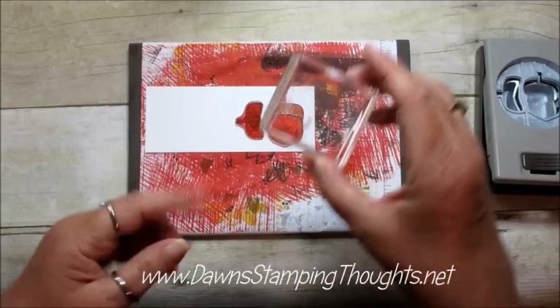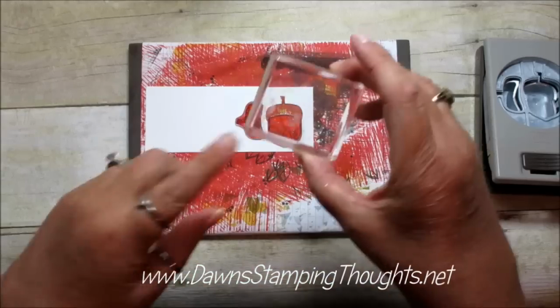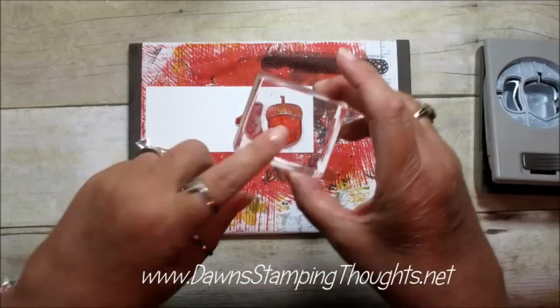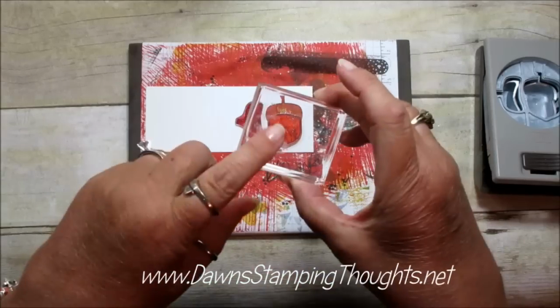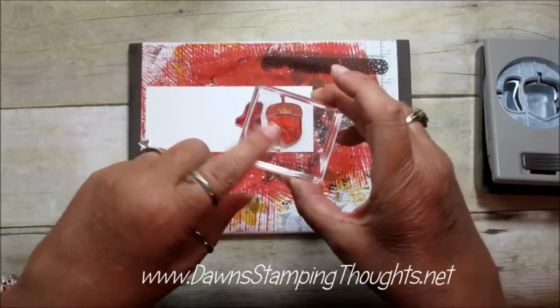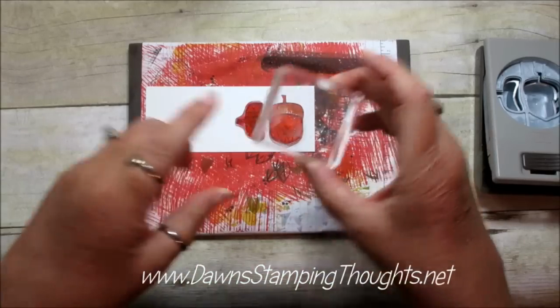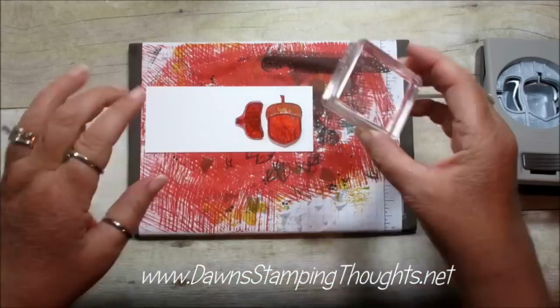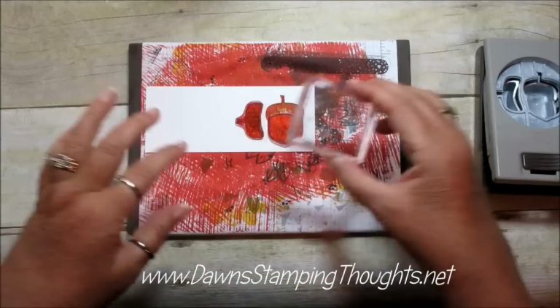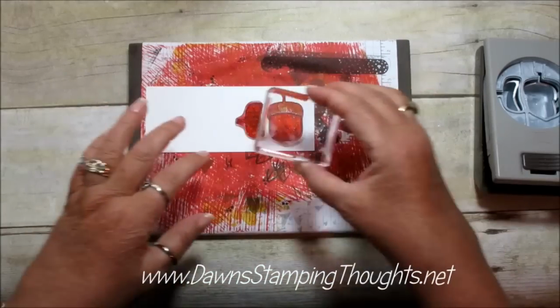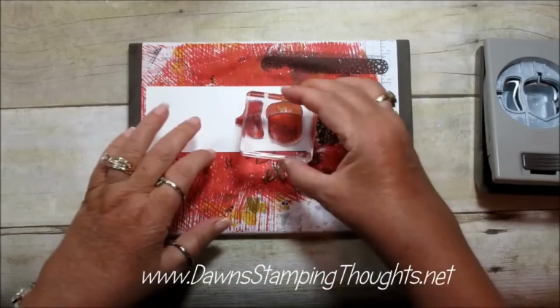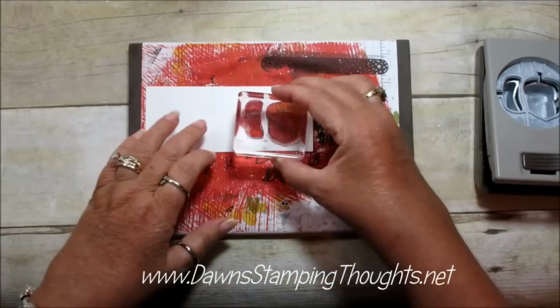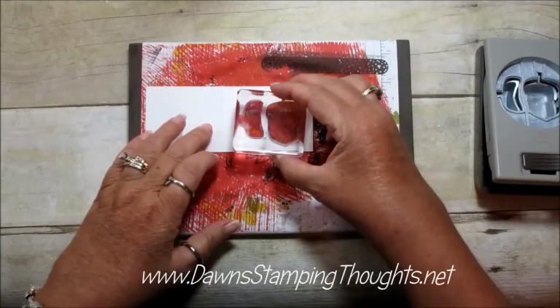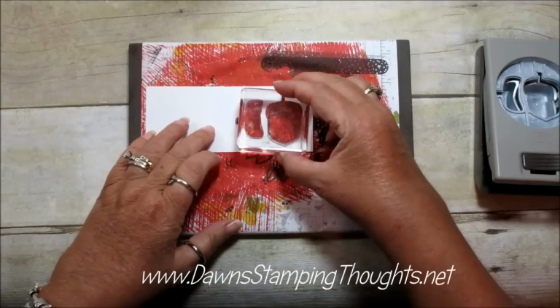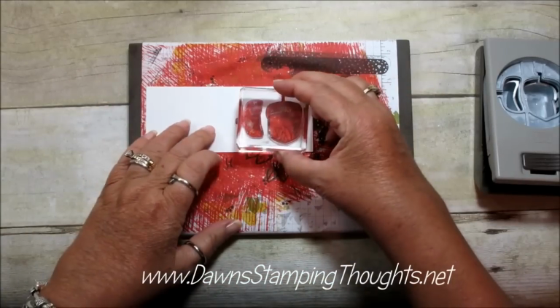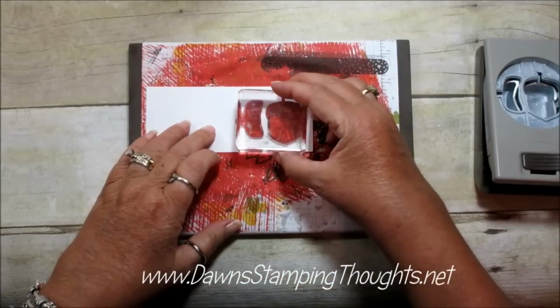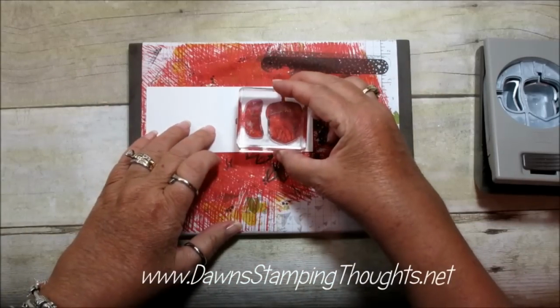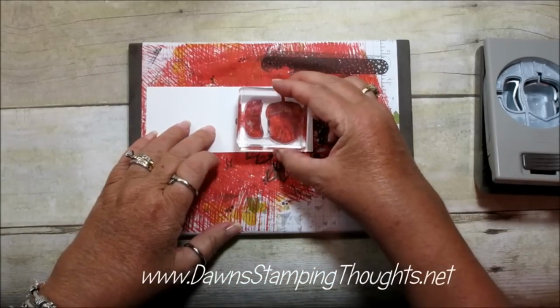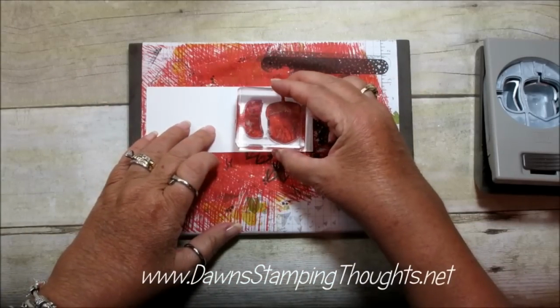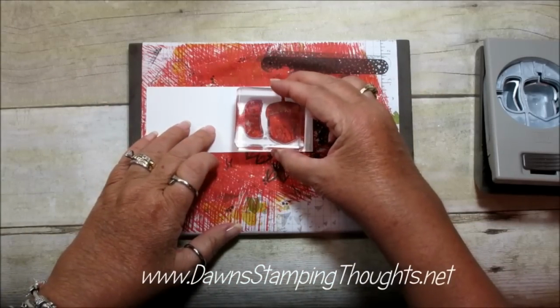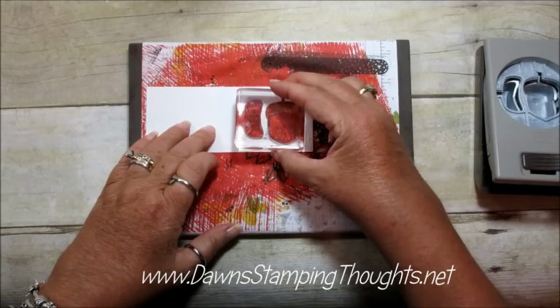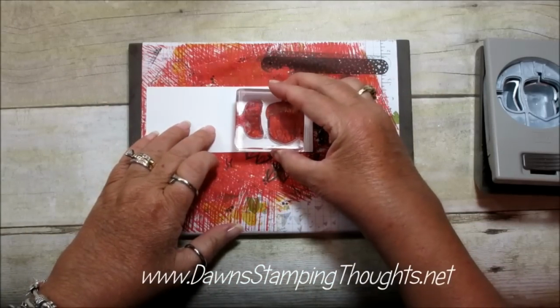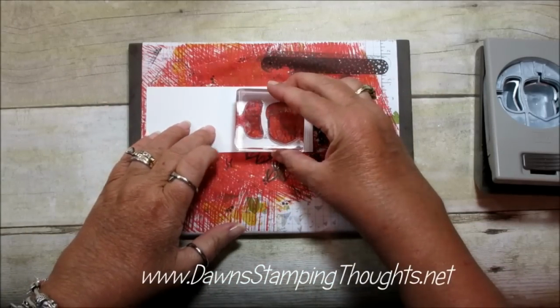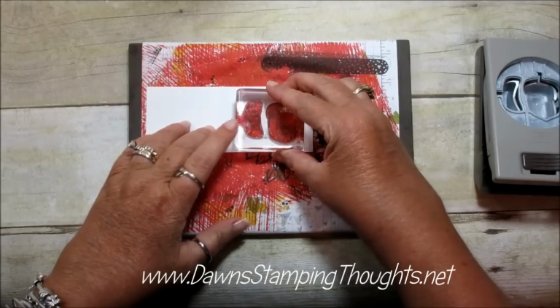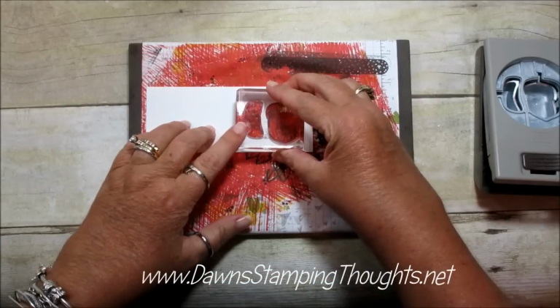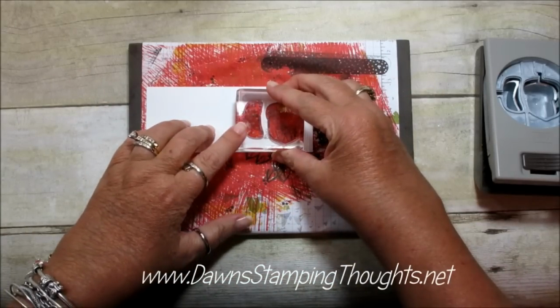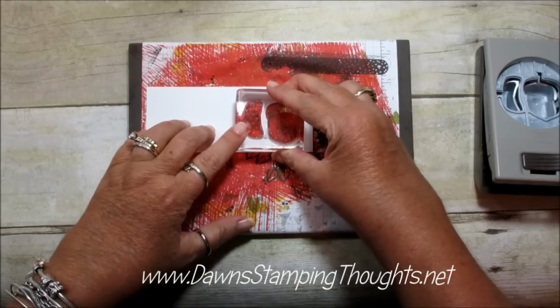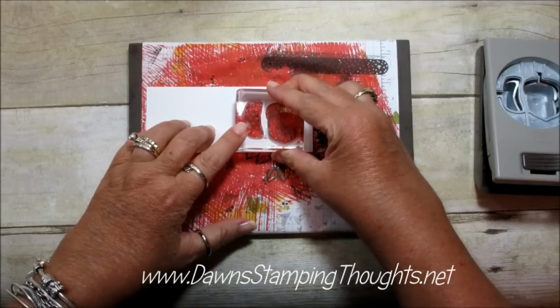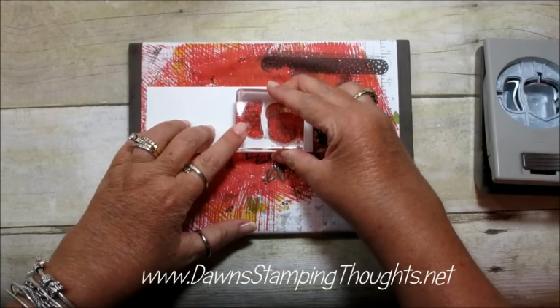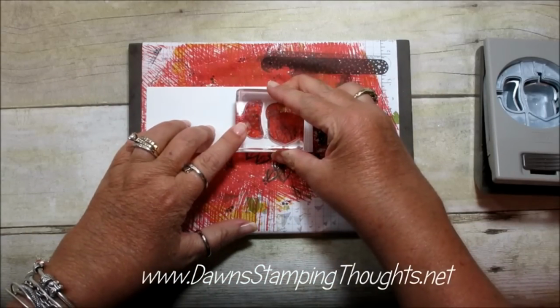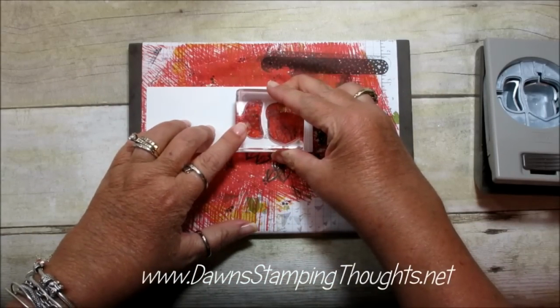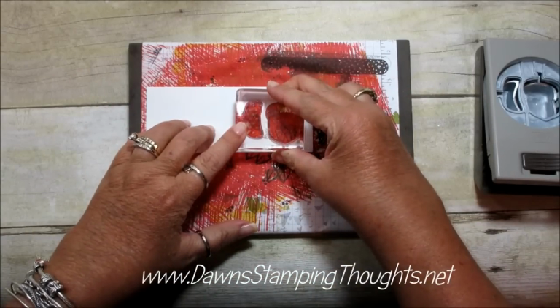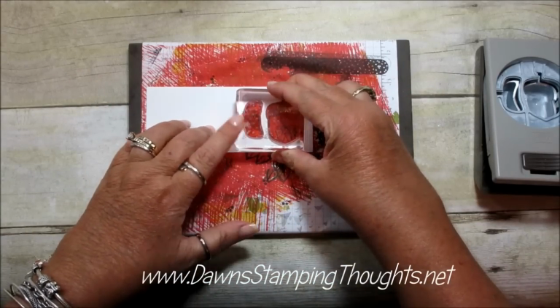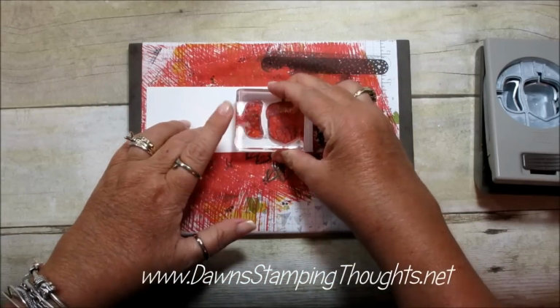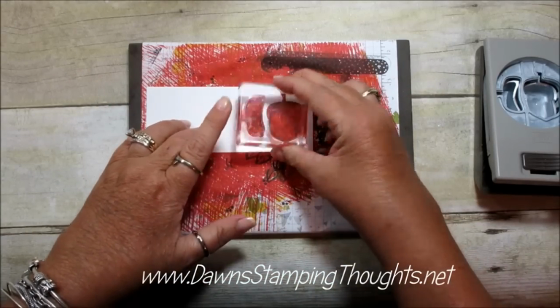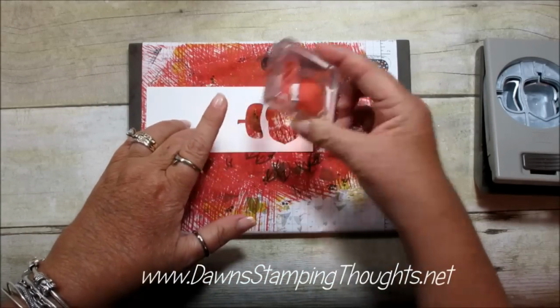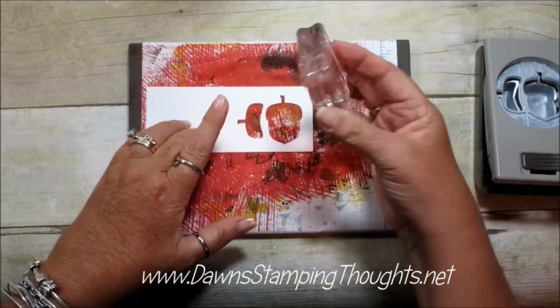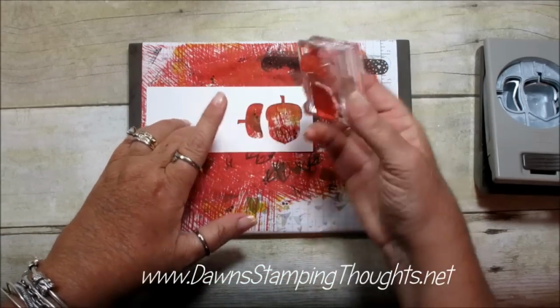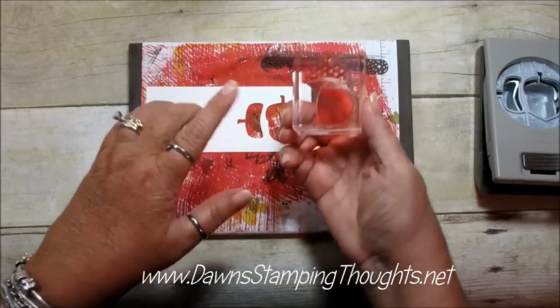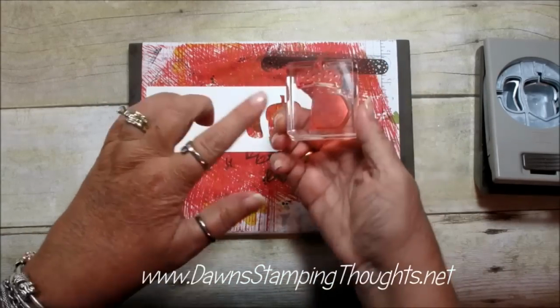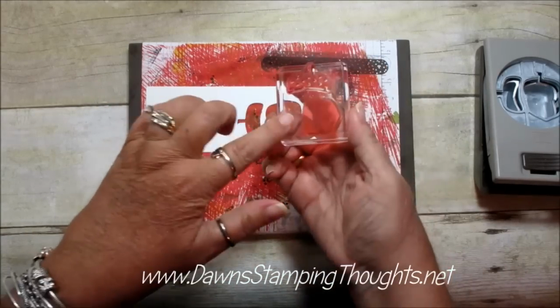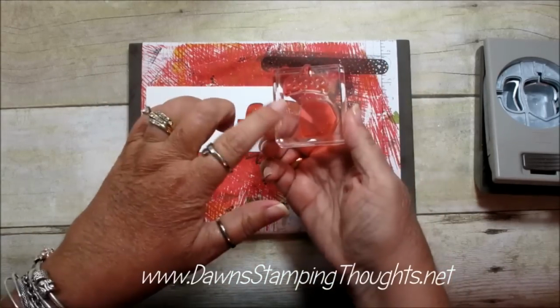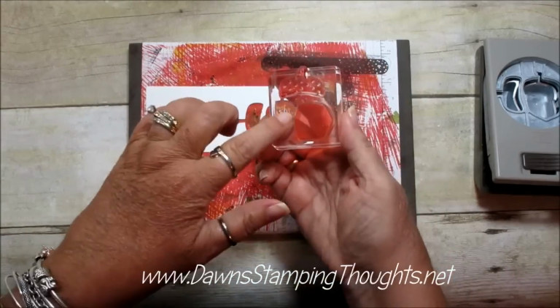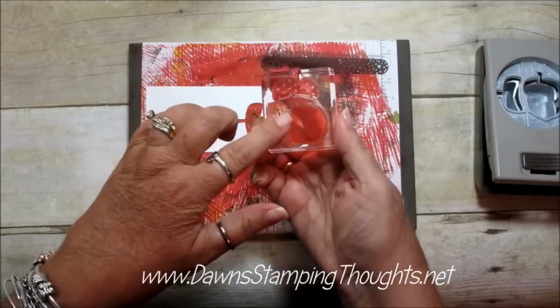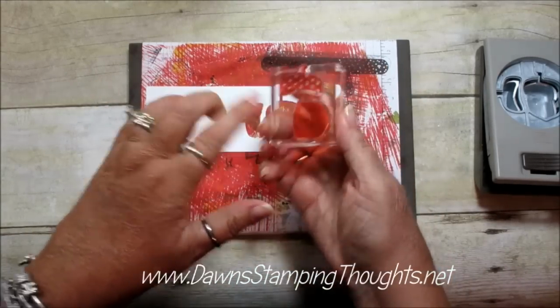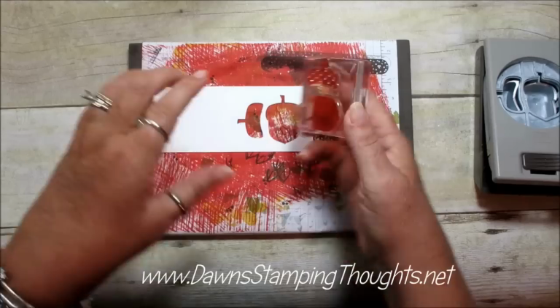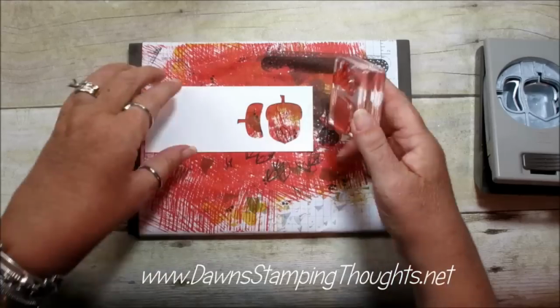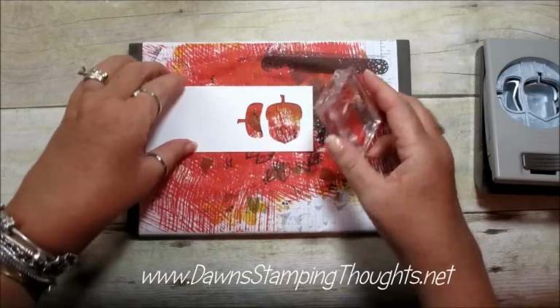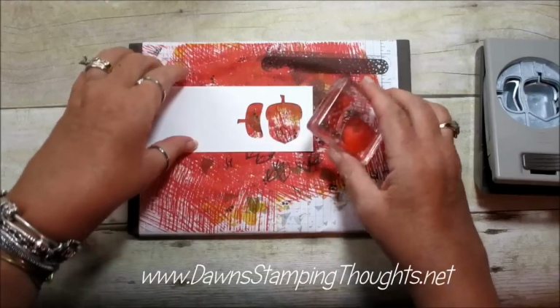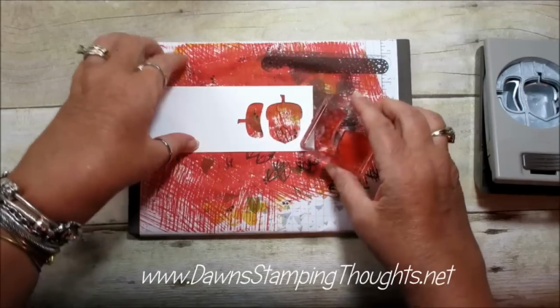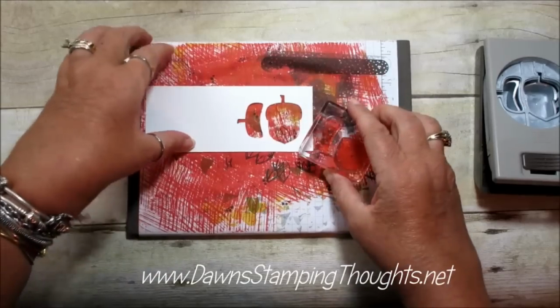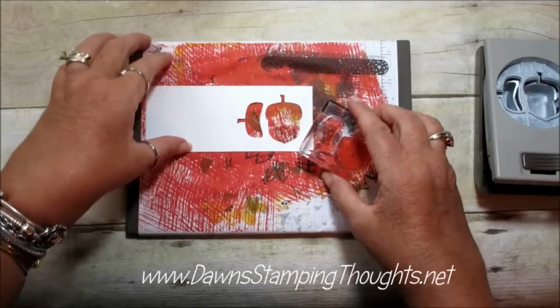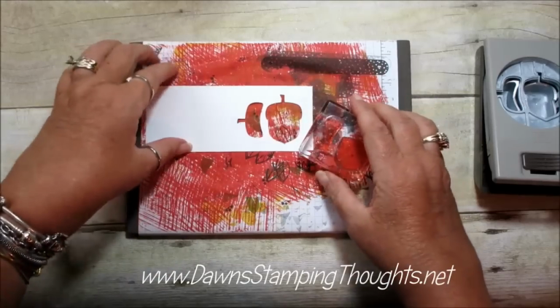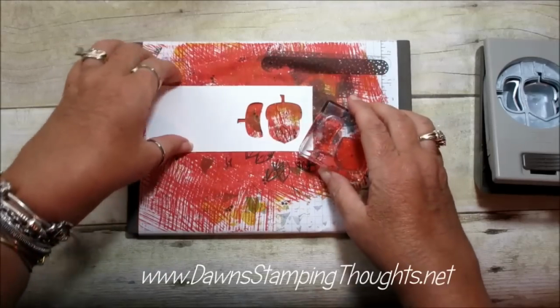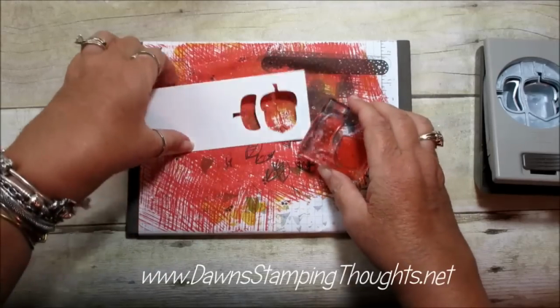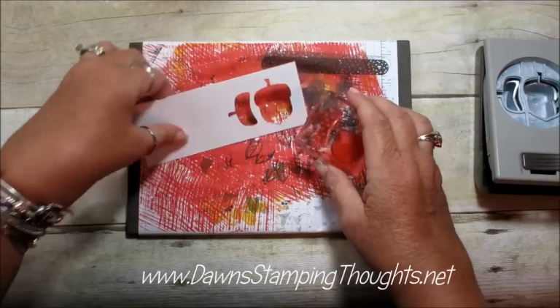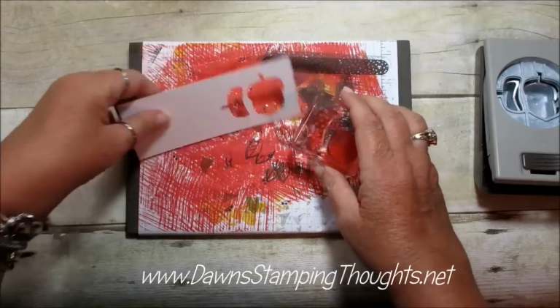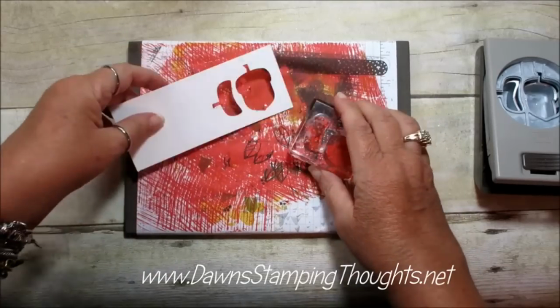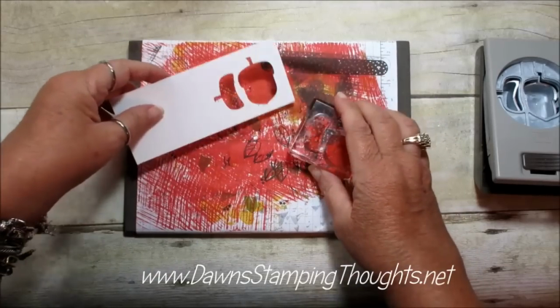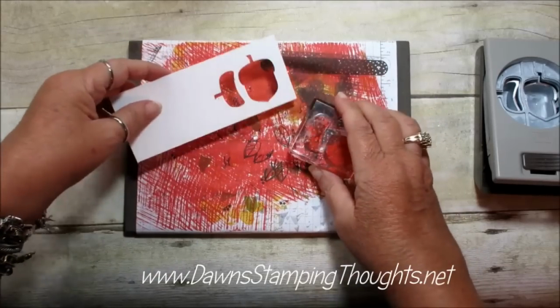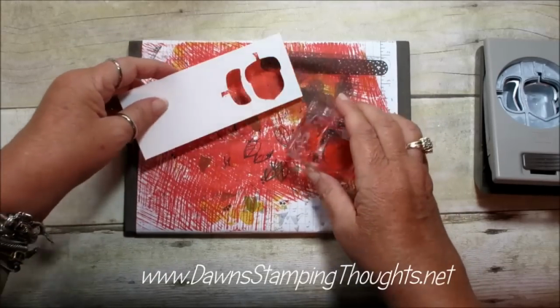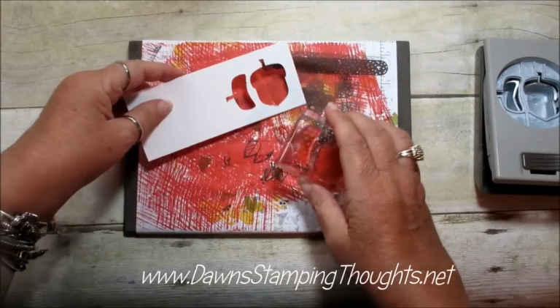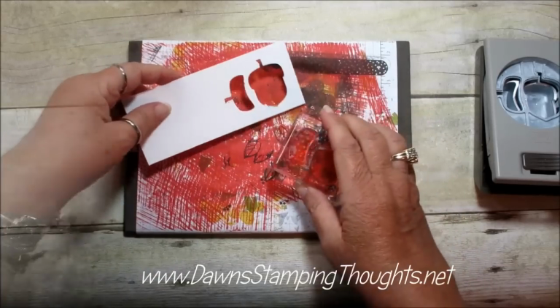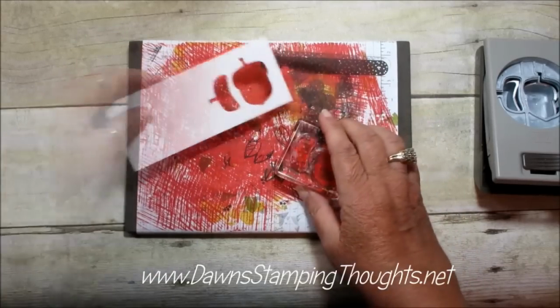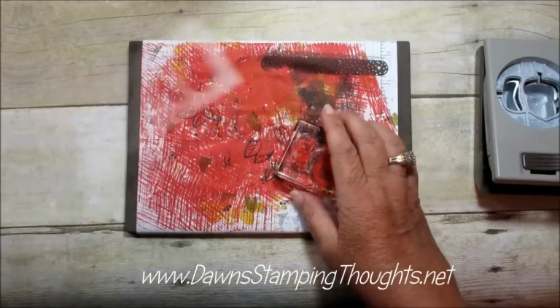Then take your clear block, press that down, and adhere that to your block. Now we're ready to stamp.